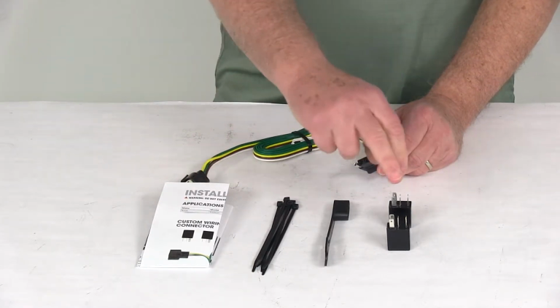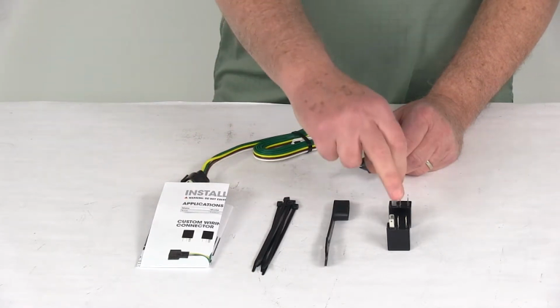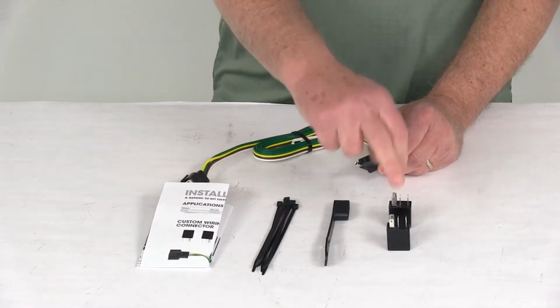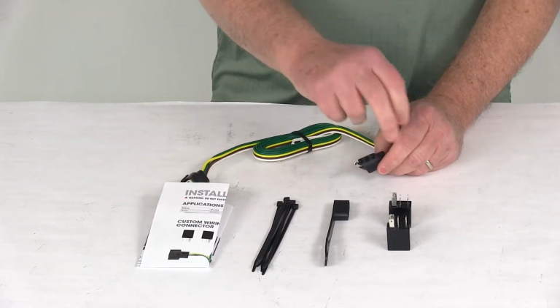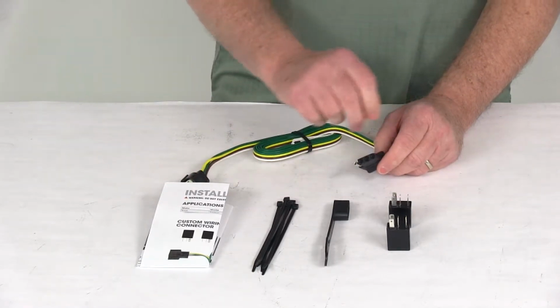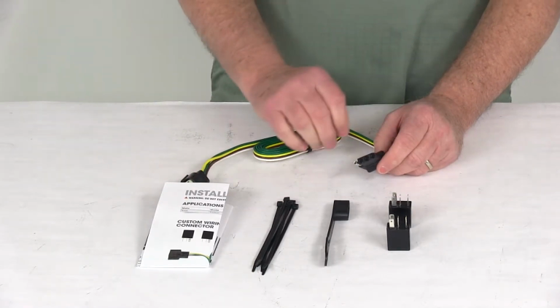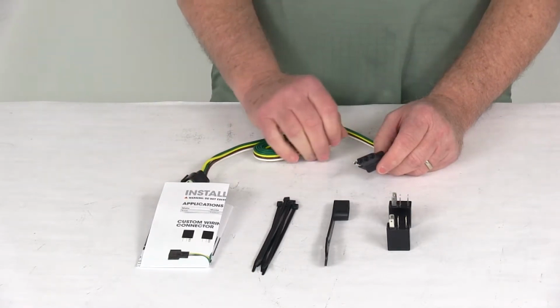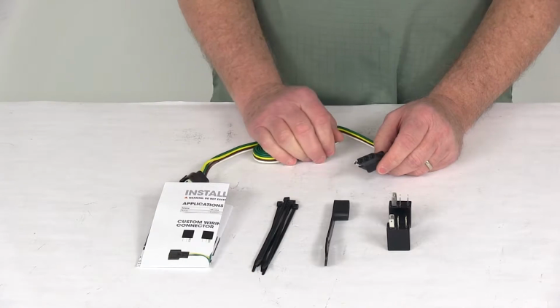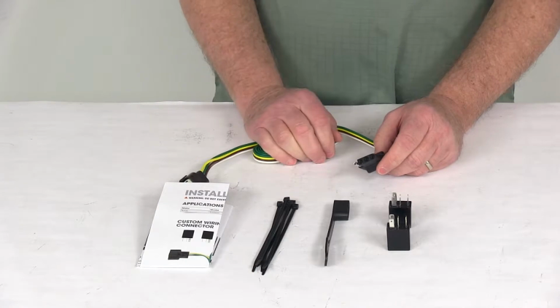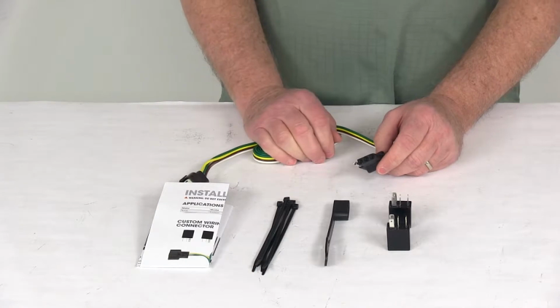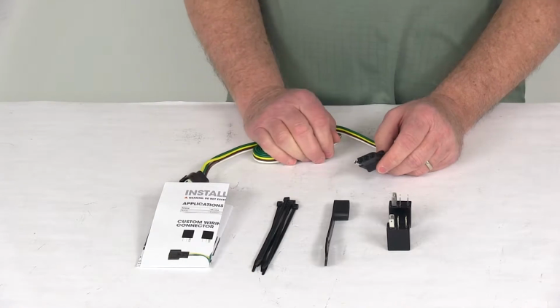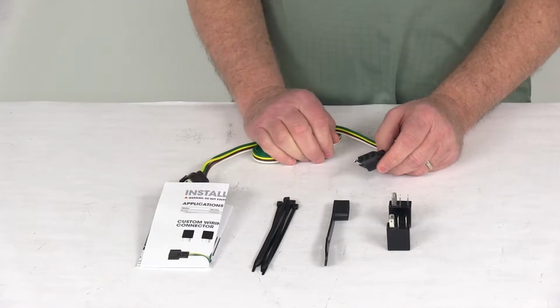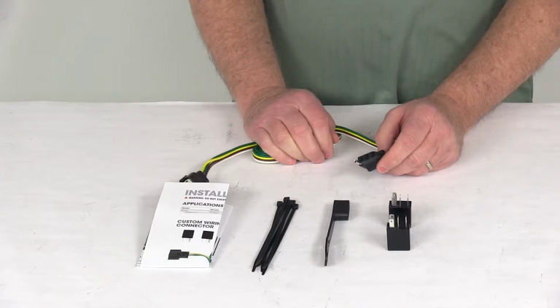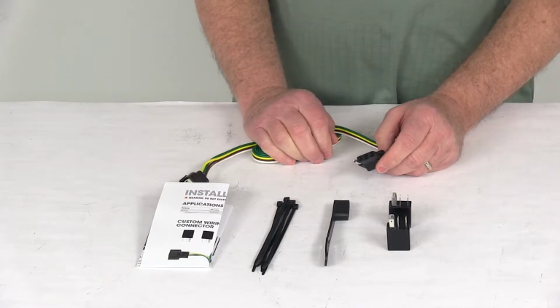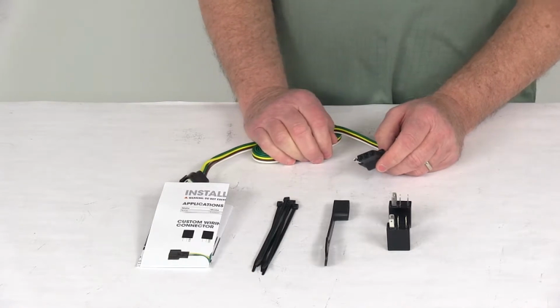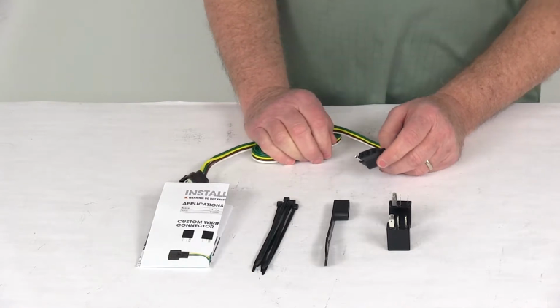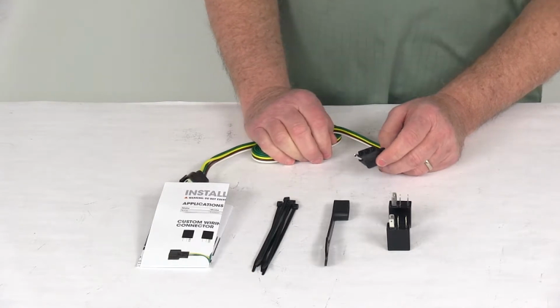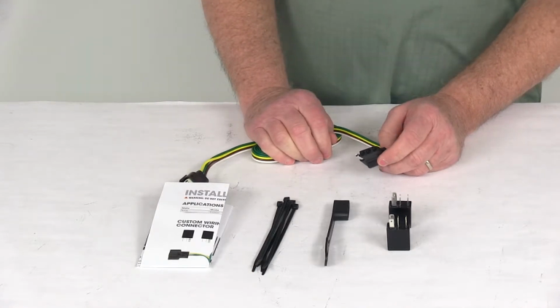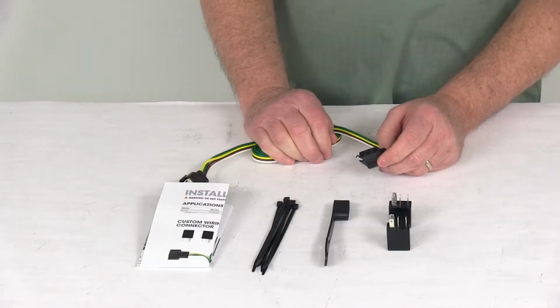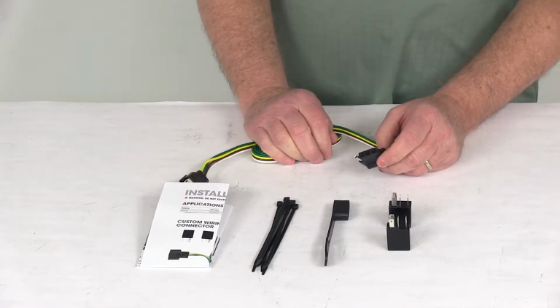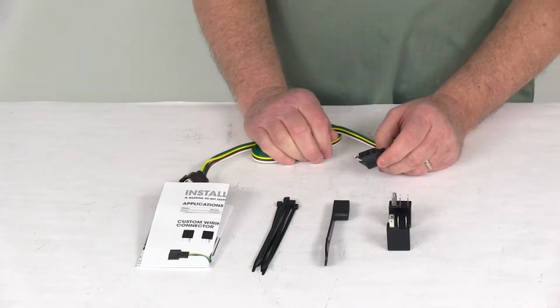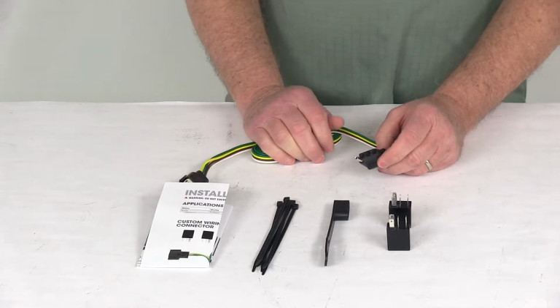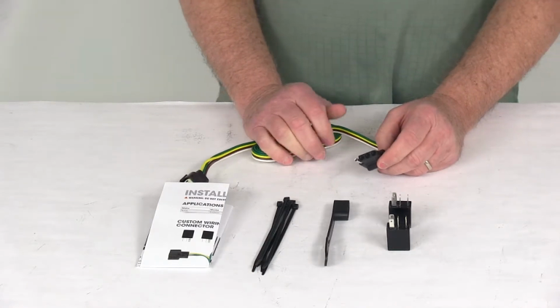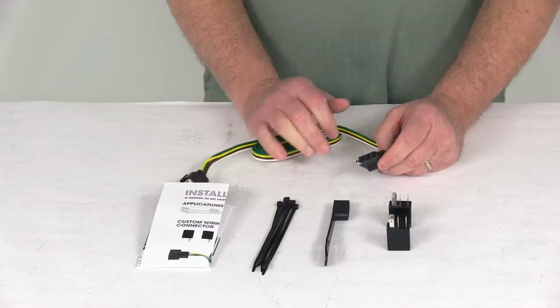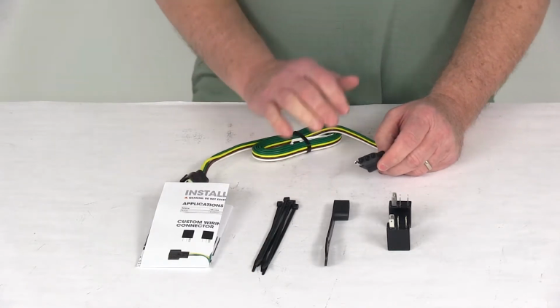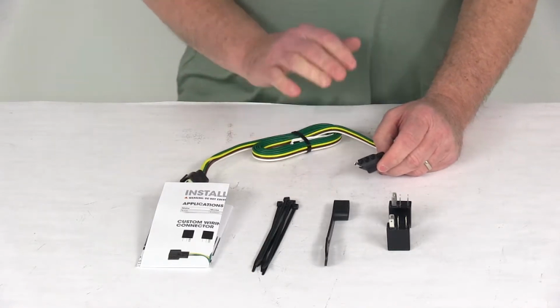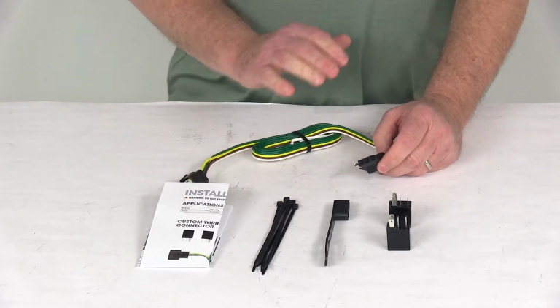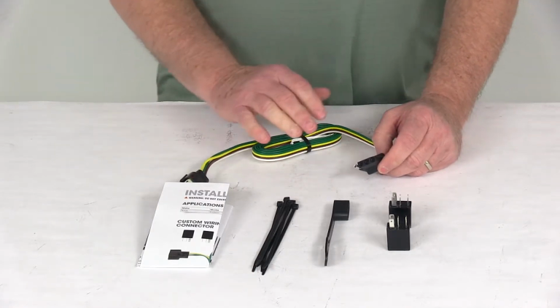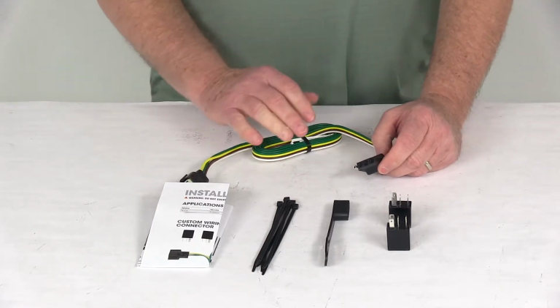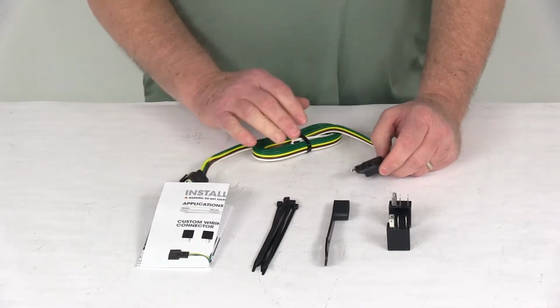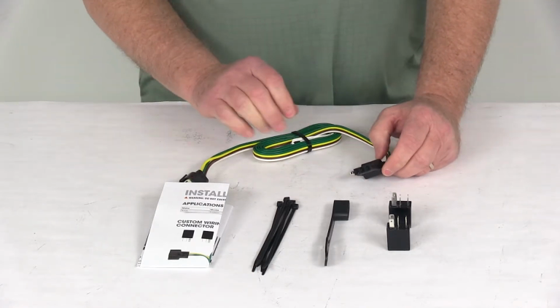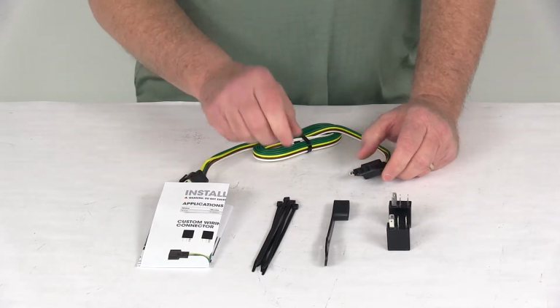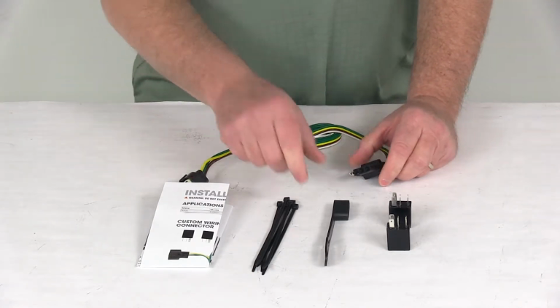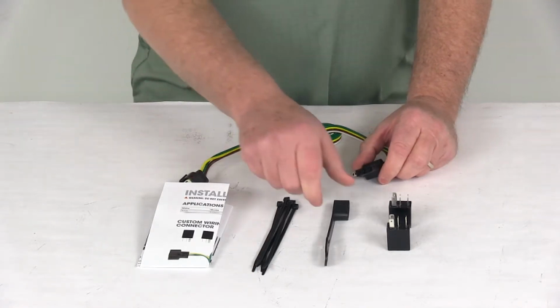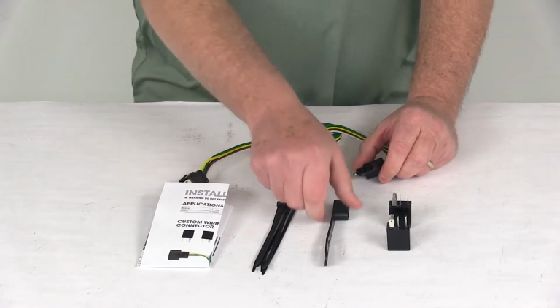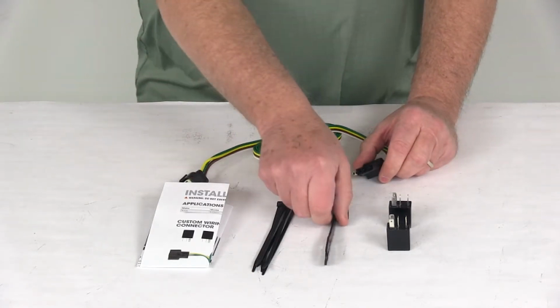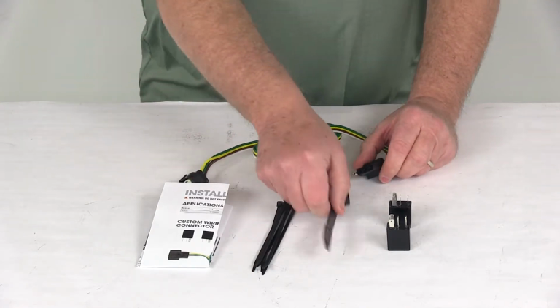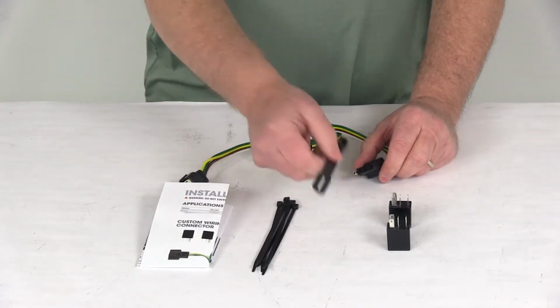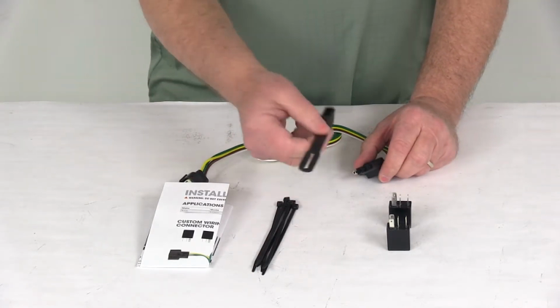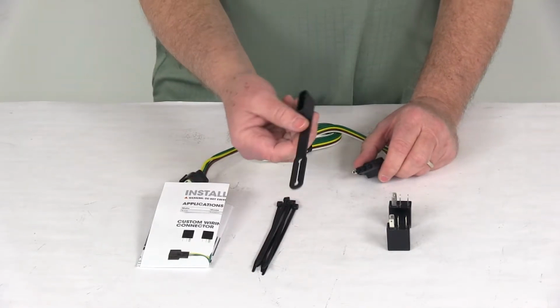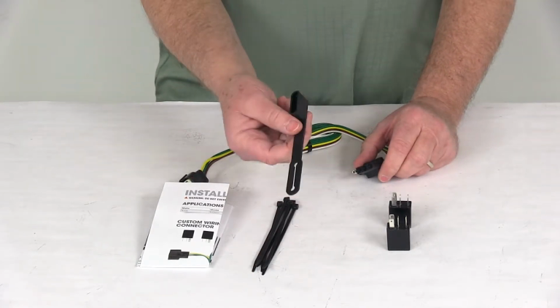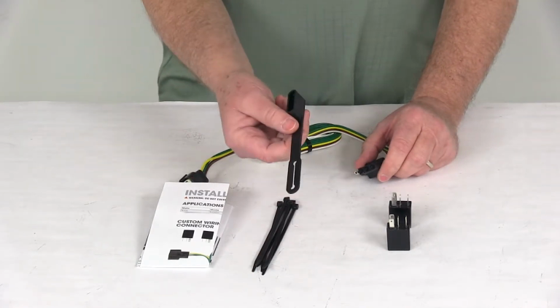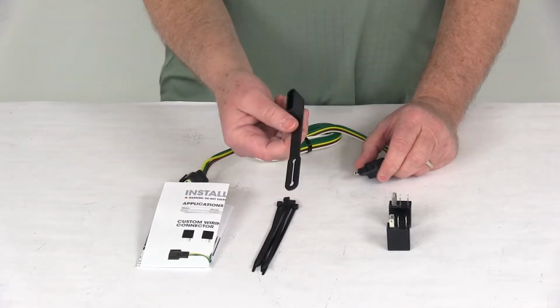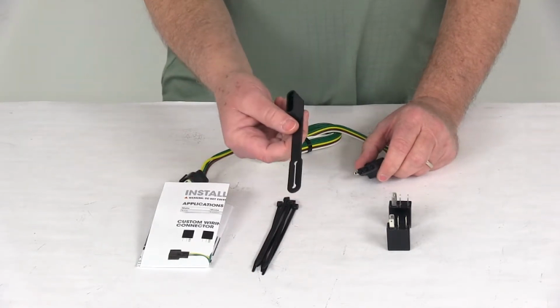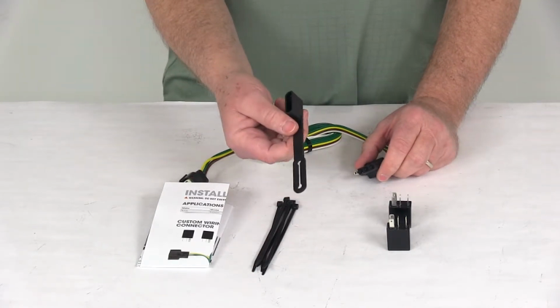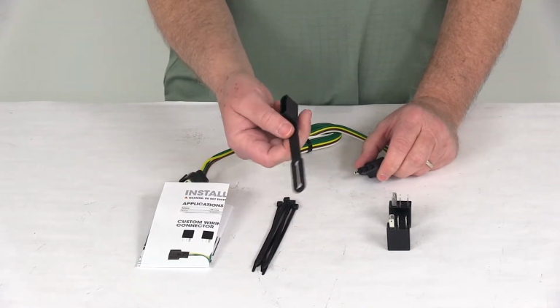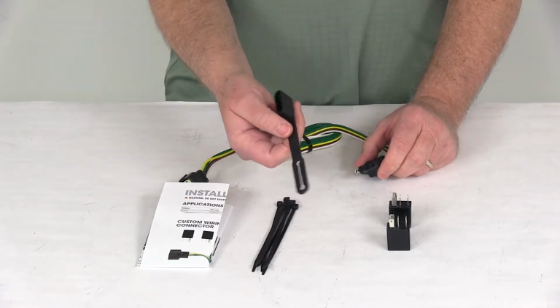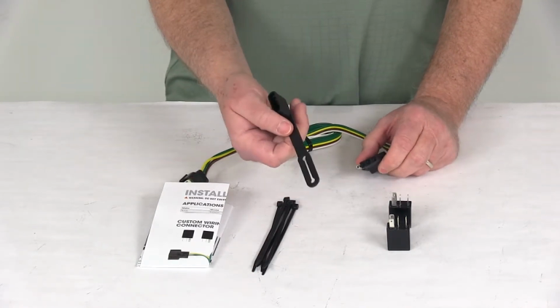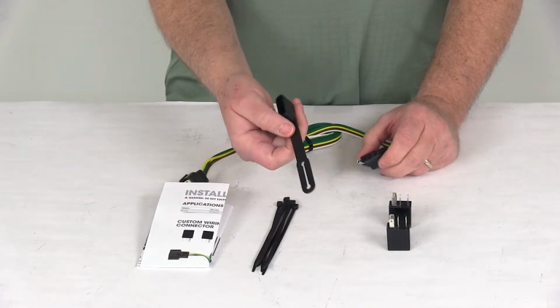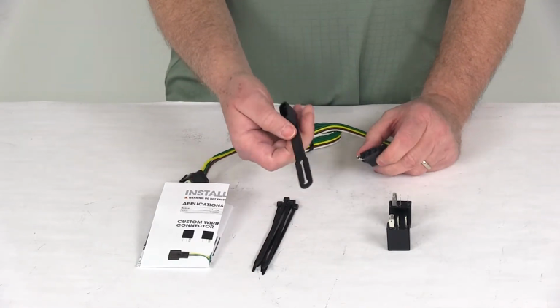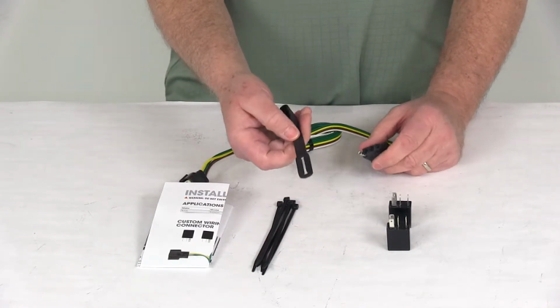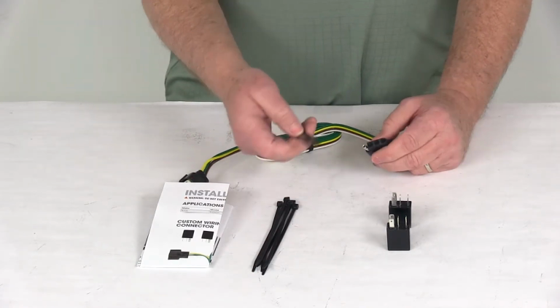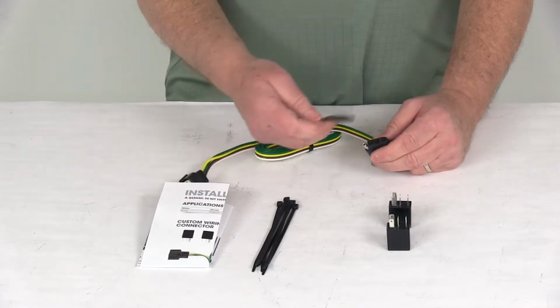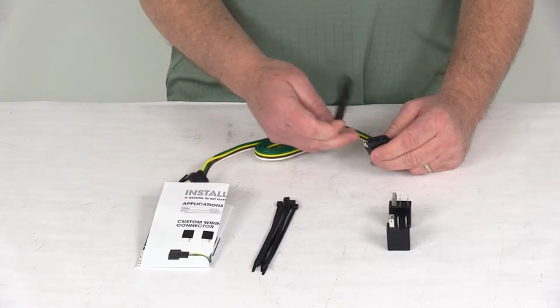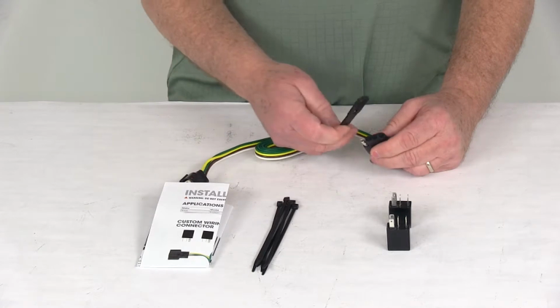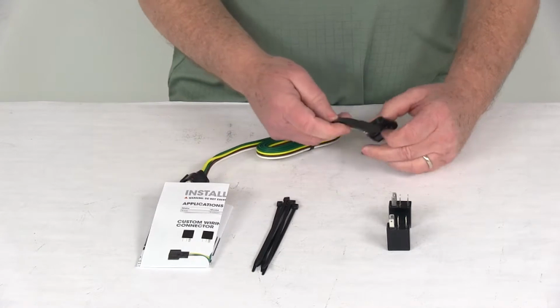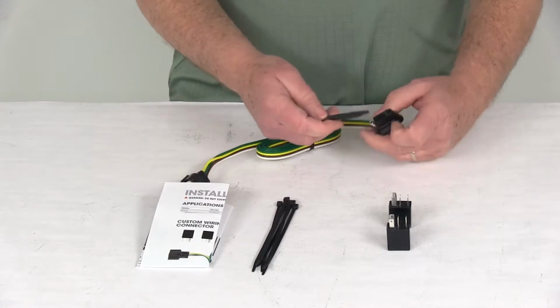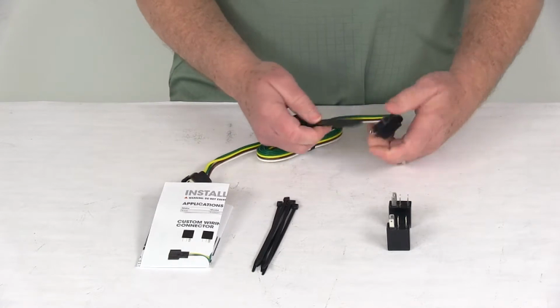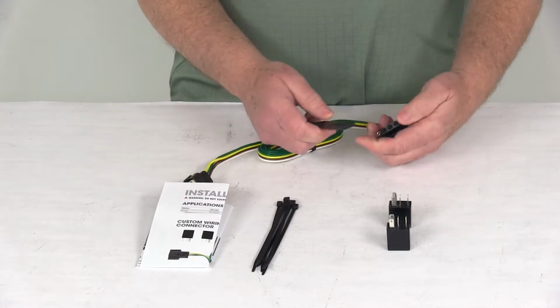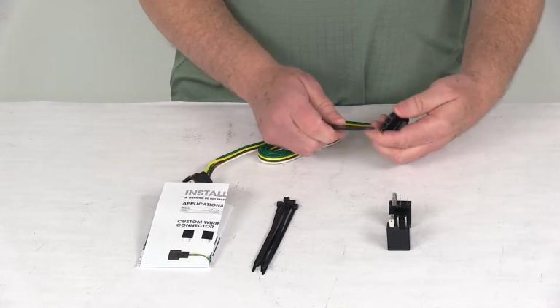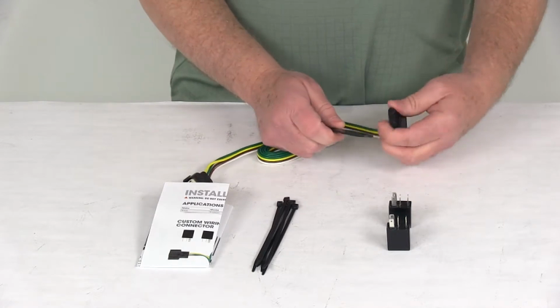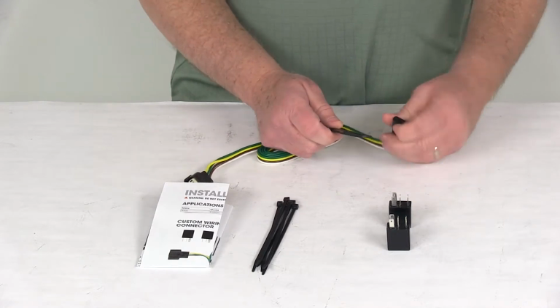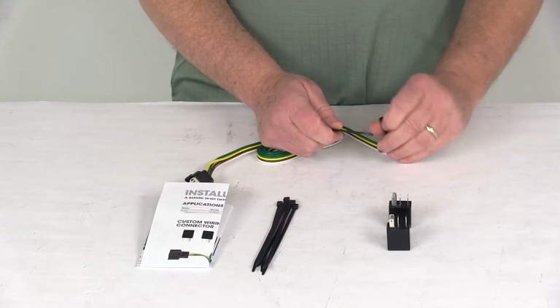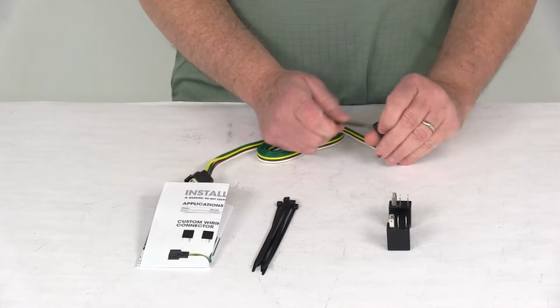It does come with two relays that have to be installed. It also comes with a nice dust cap or cover for your four-way flat connector.